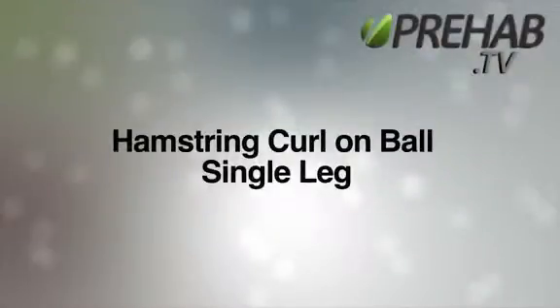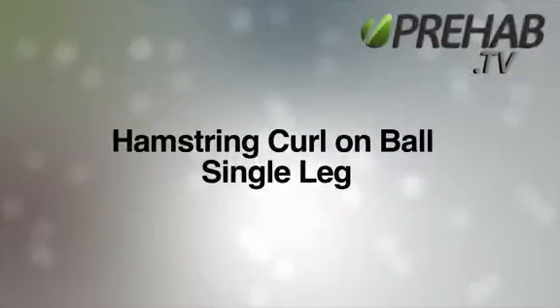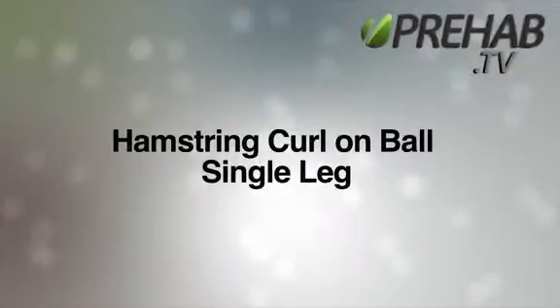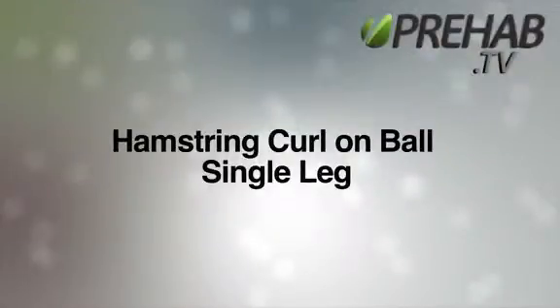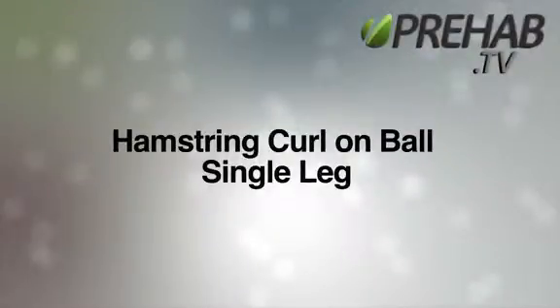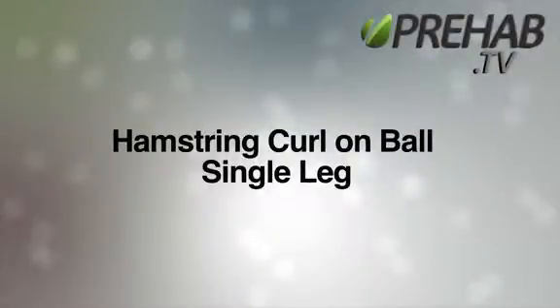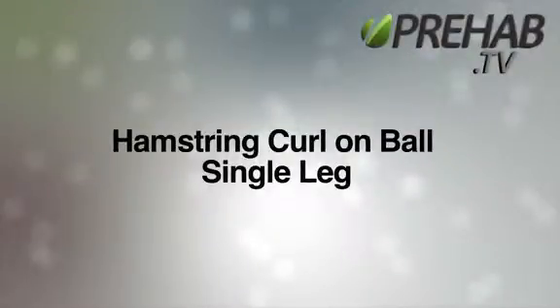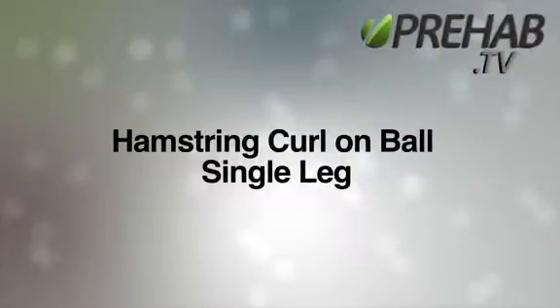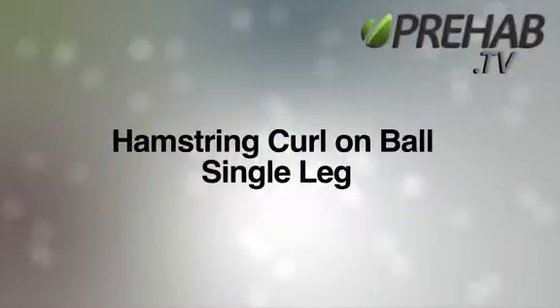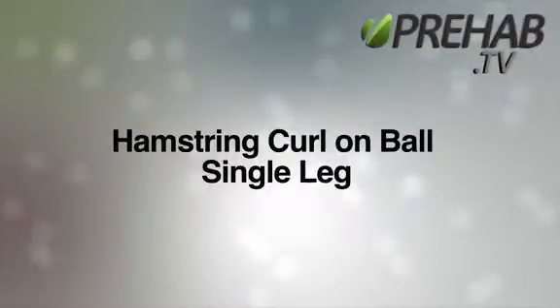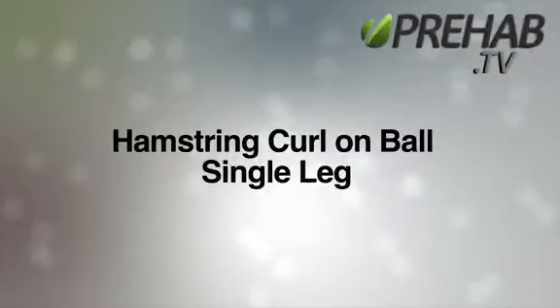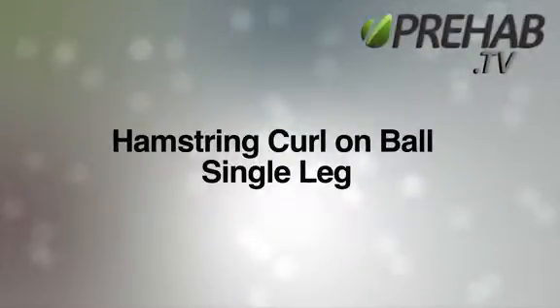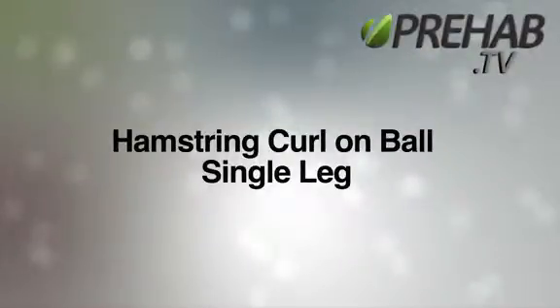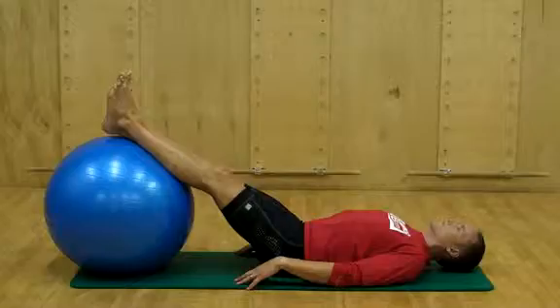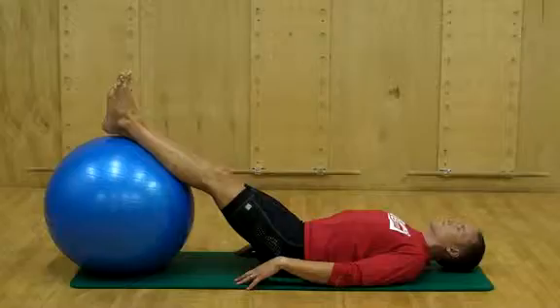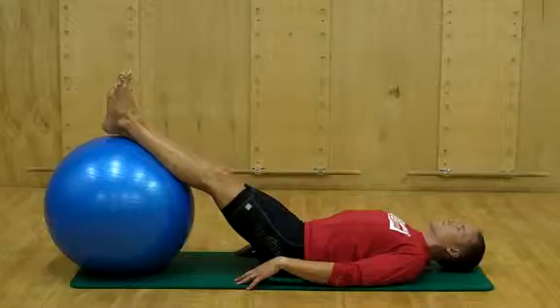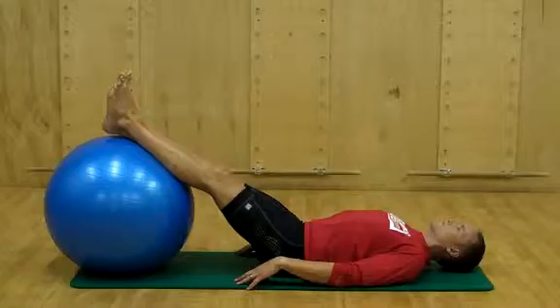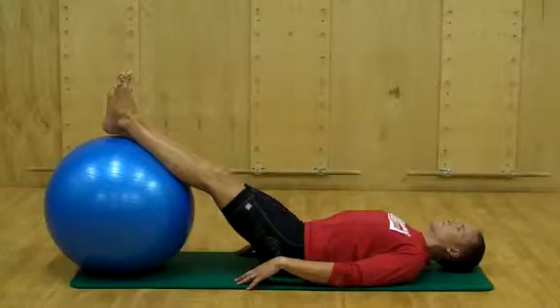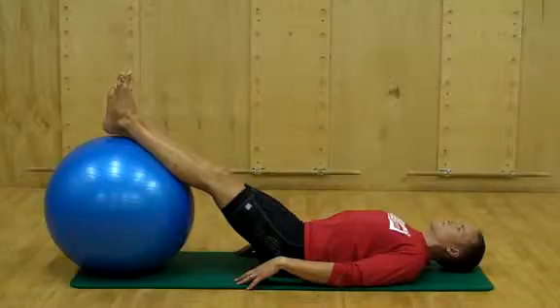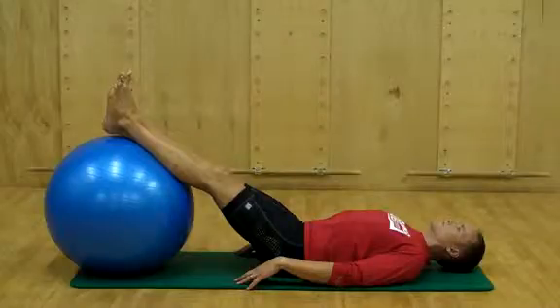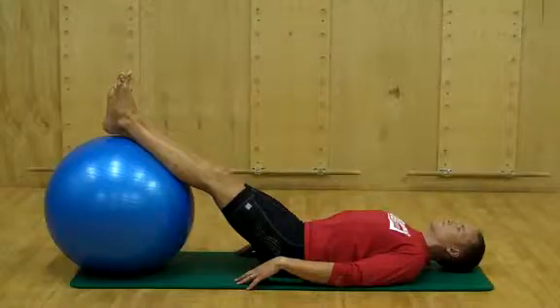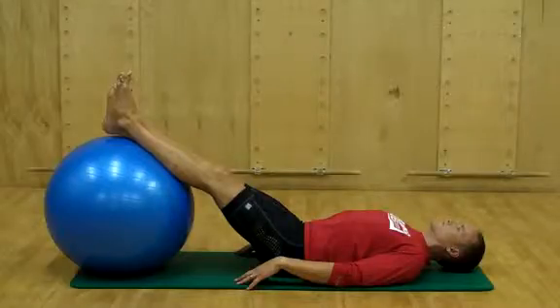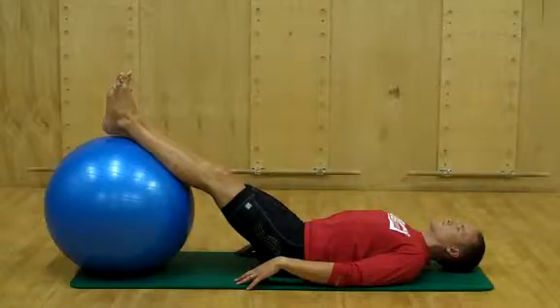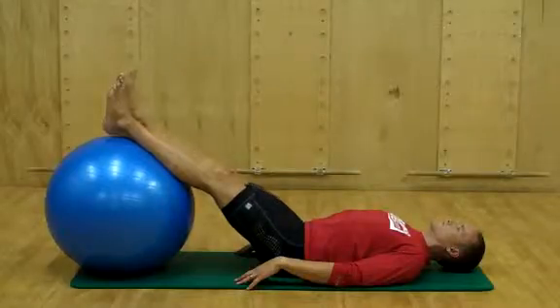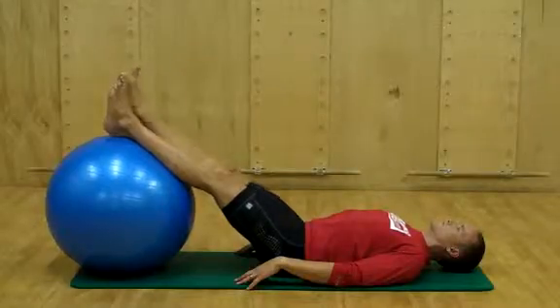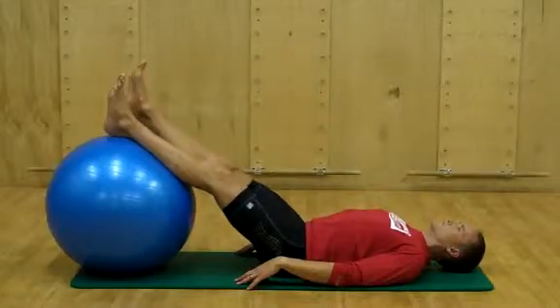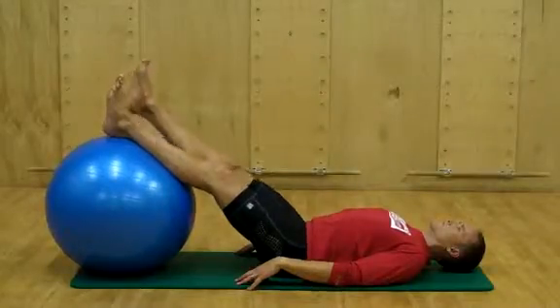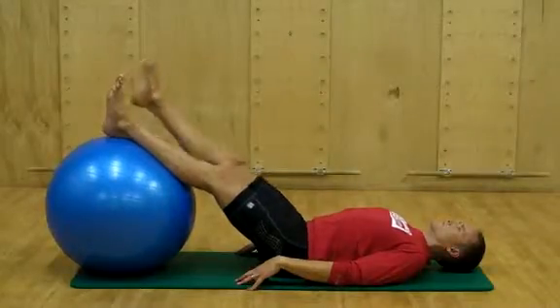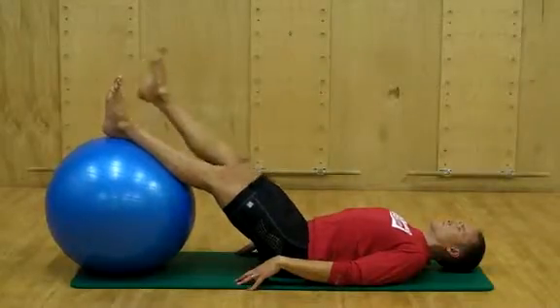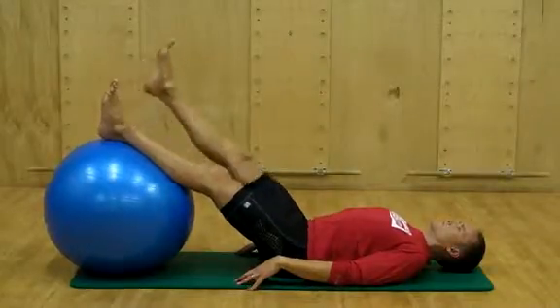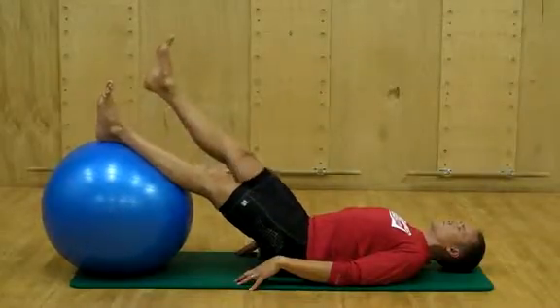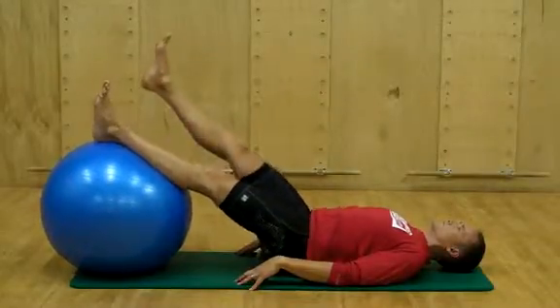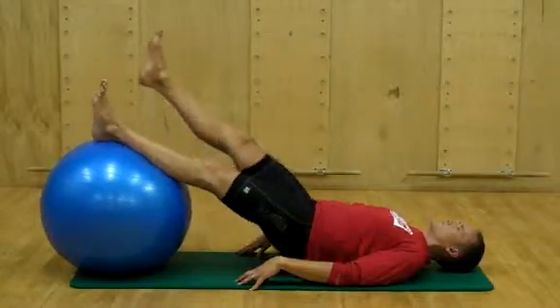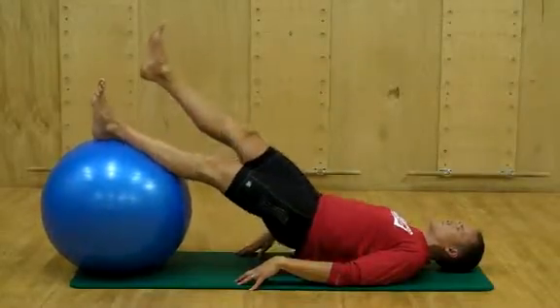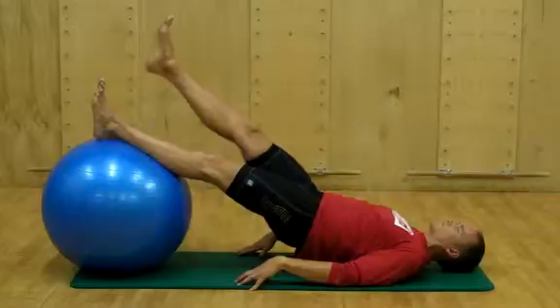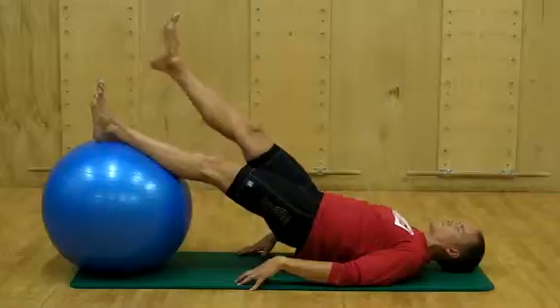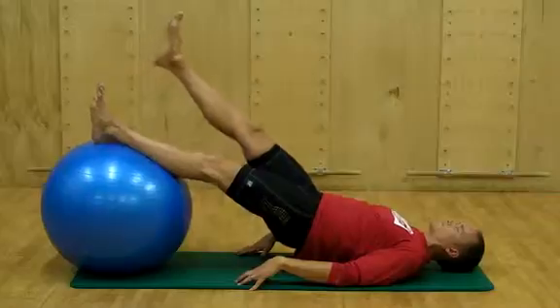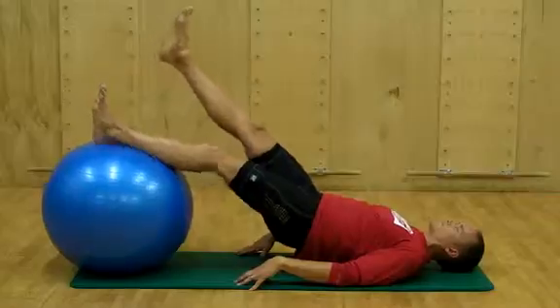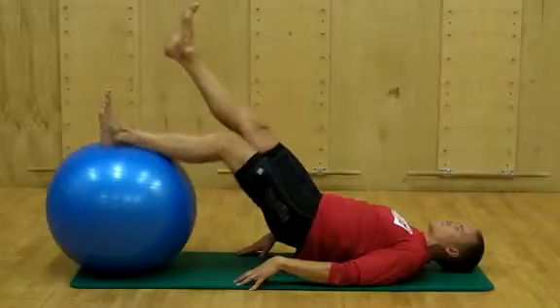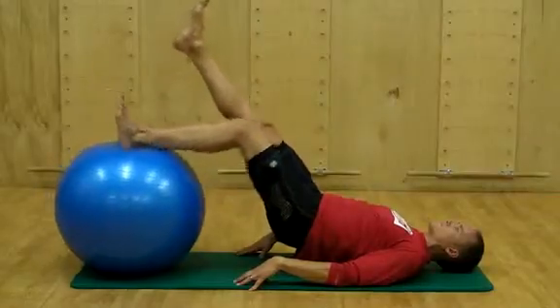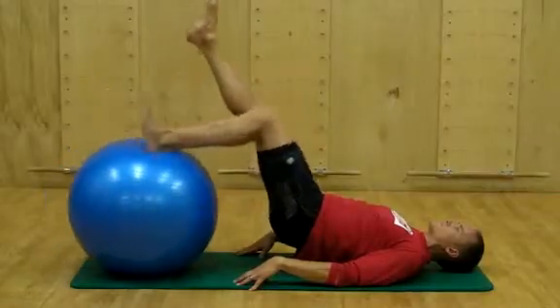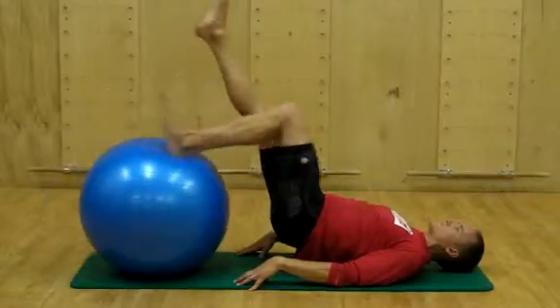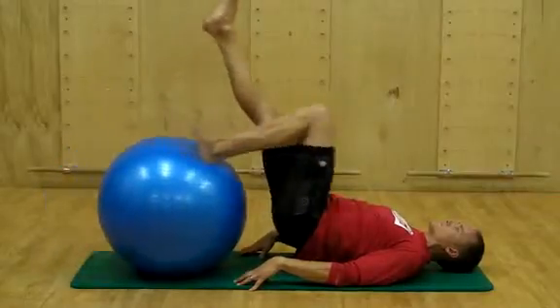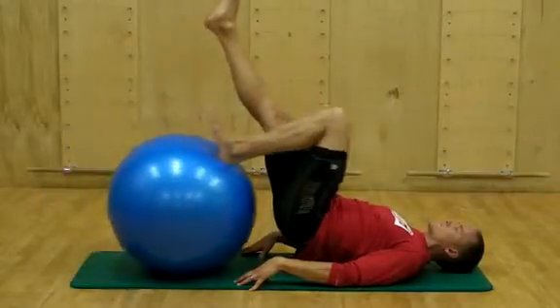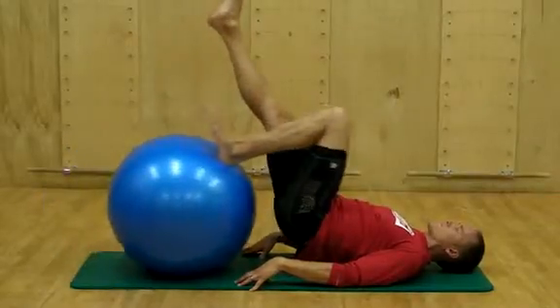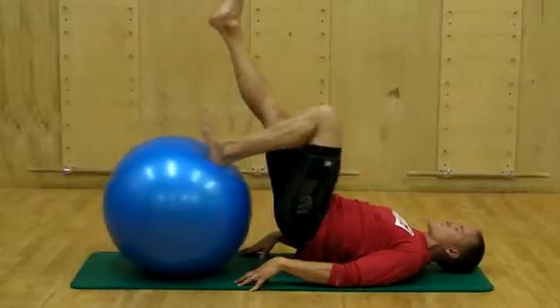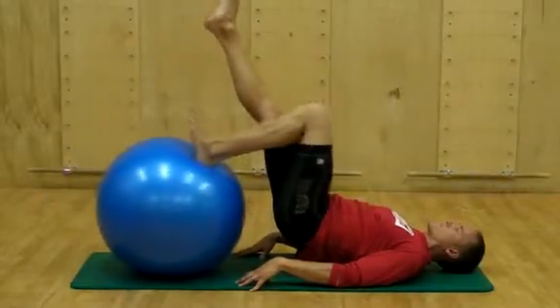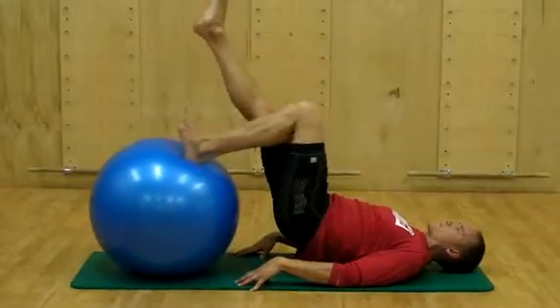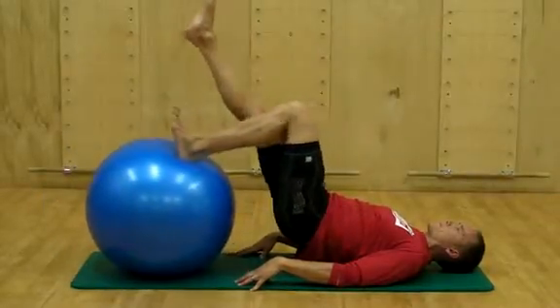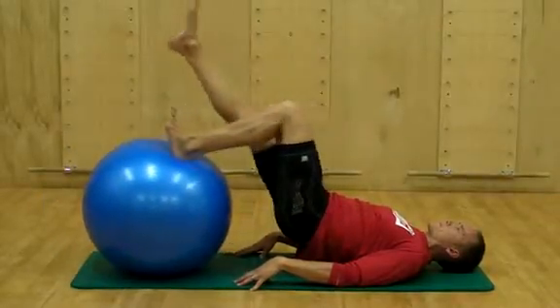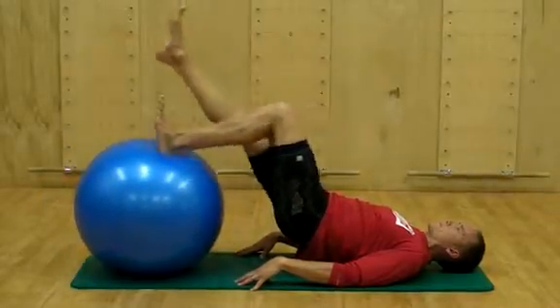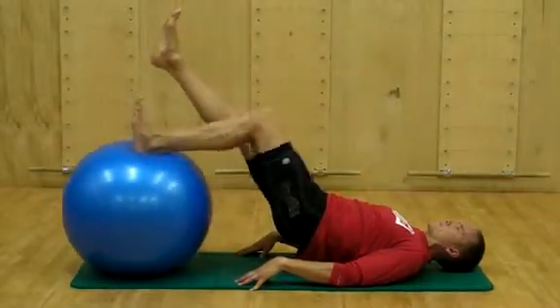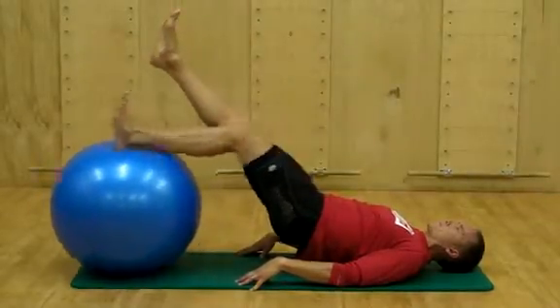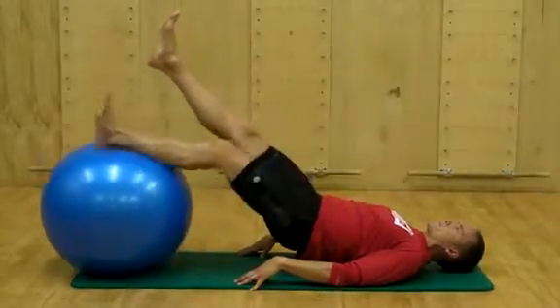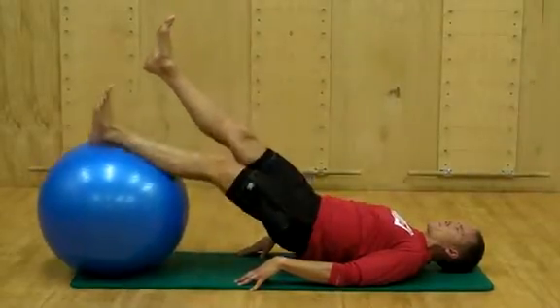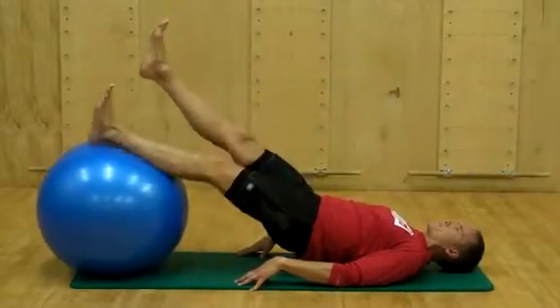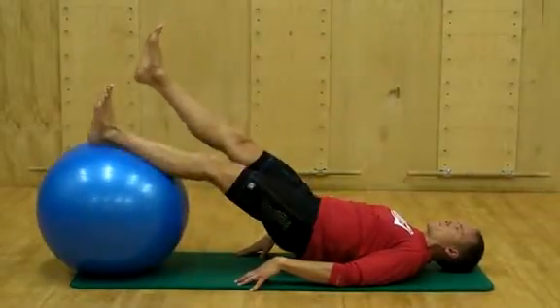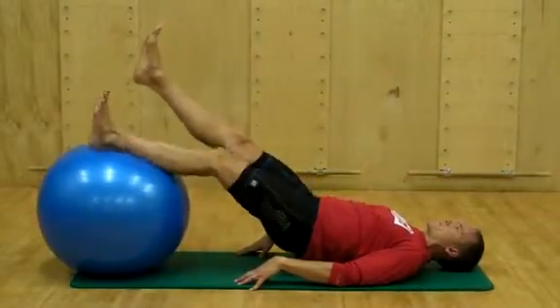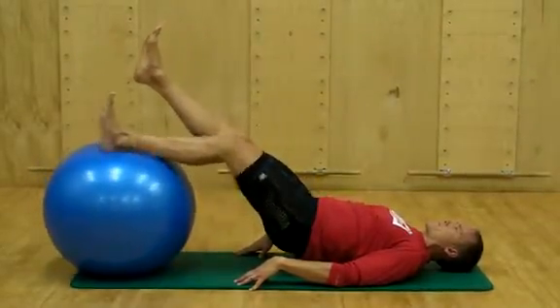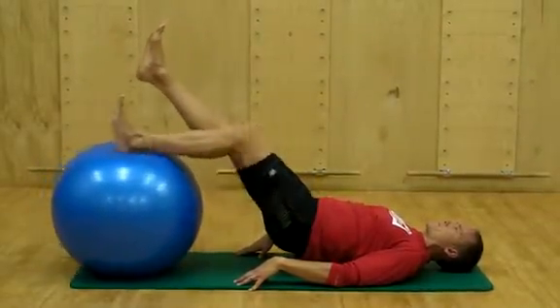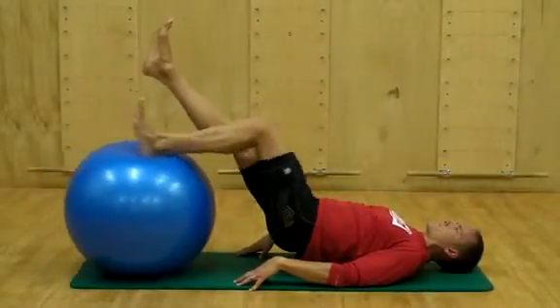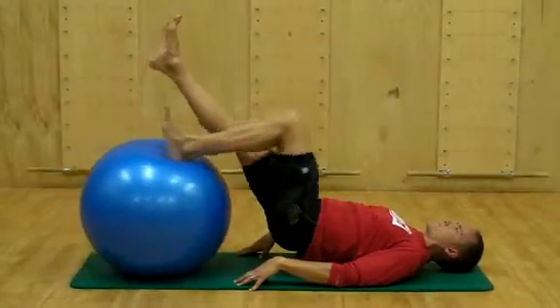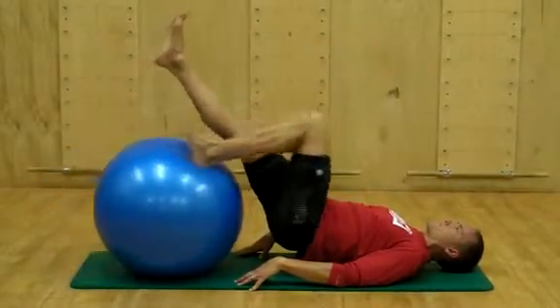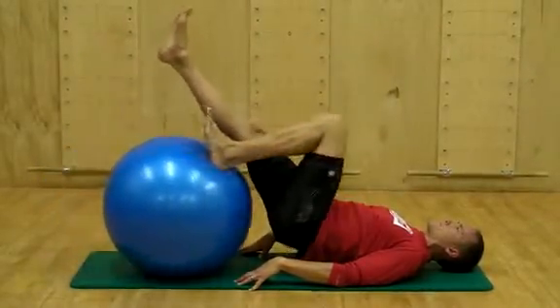Hamstring curl on ball, single leg. Lay on your back with the lower calf on a large exercise ball and the heel ever so slightly off the edge of the ball.